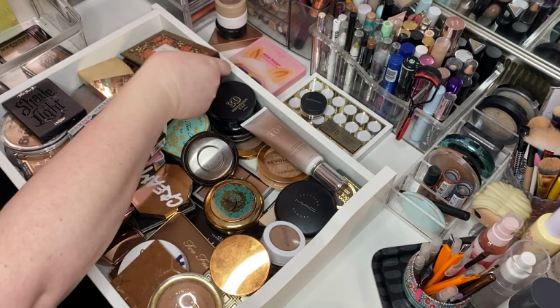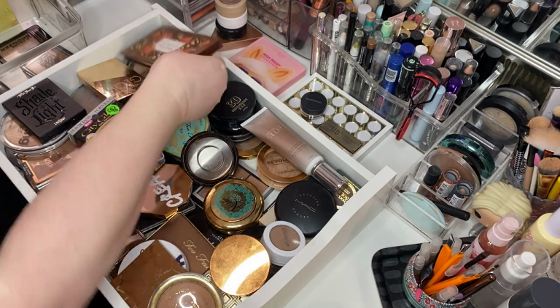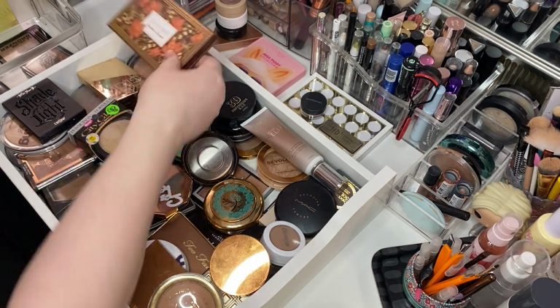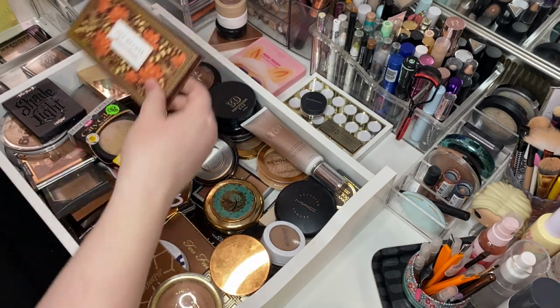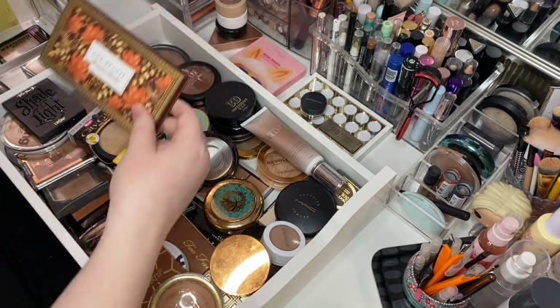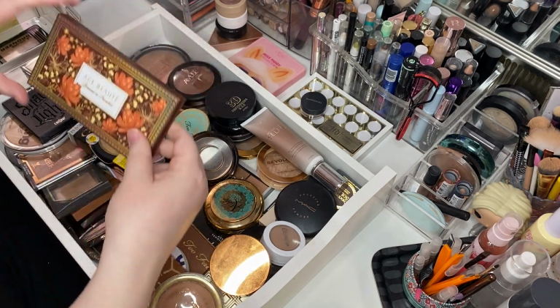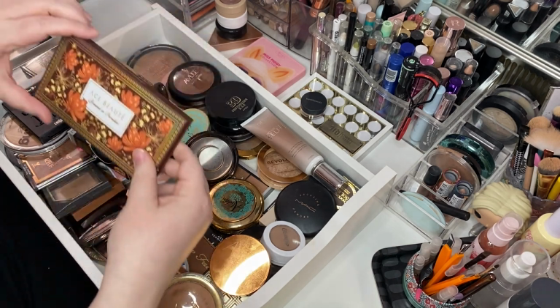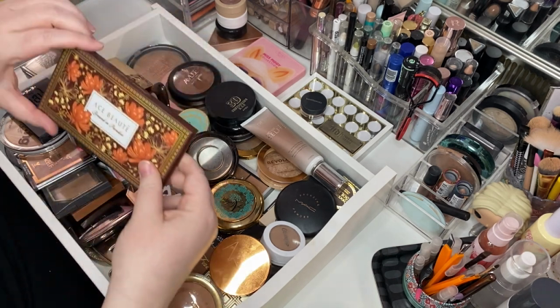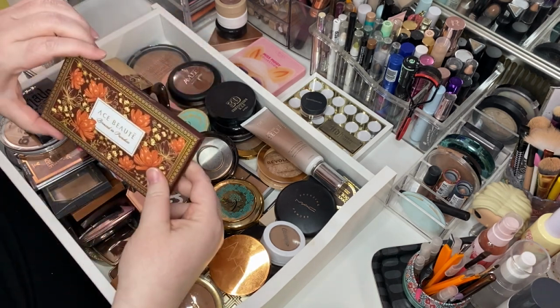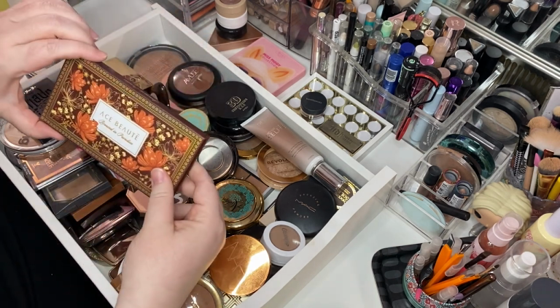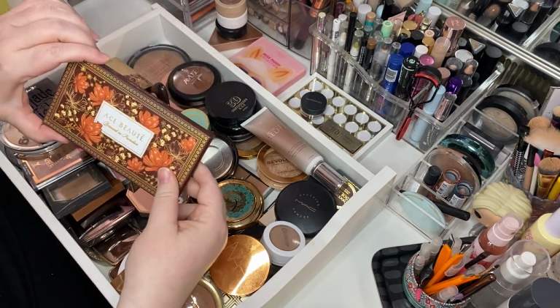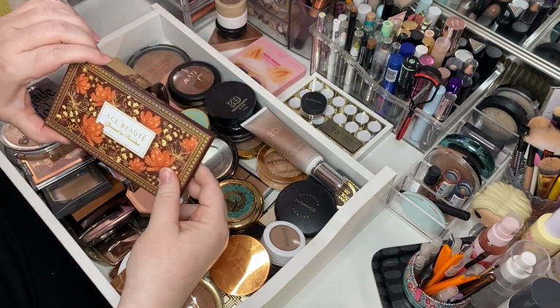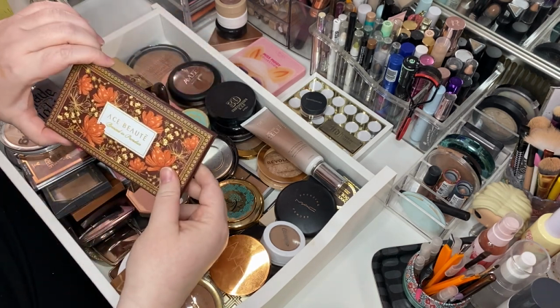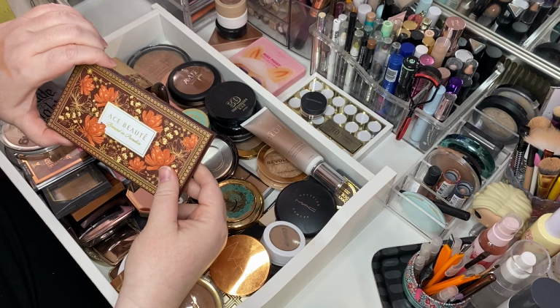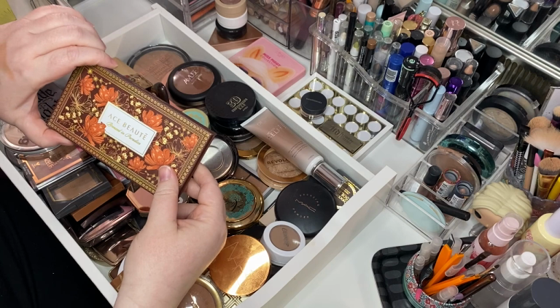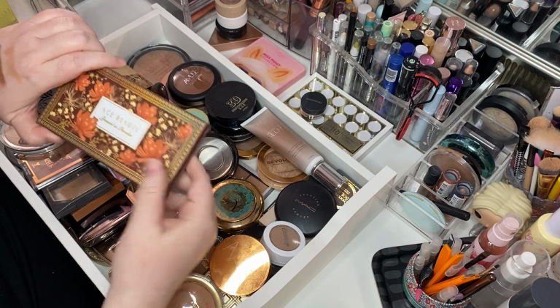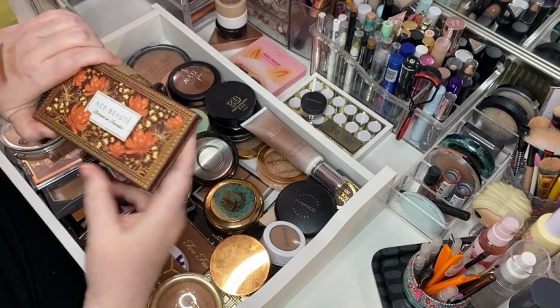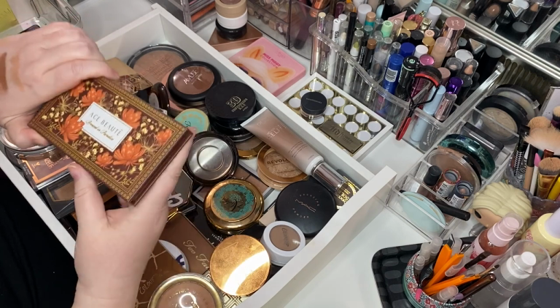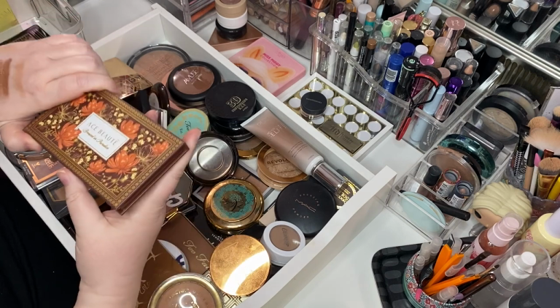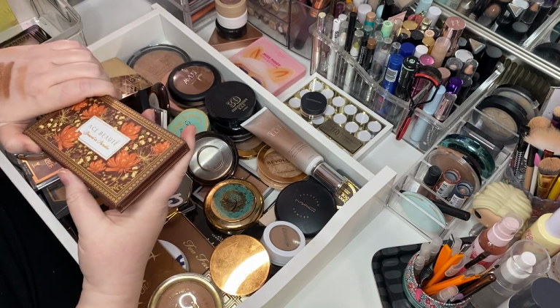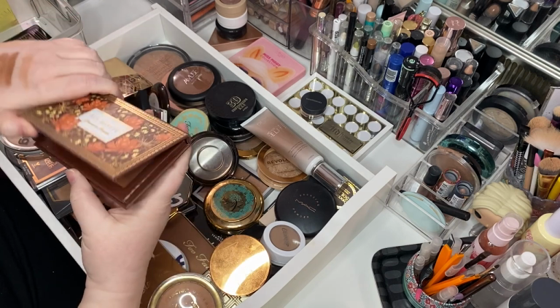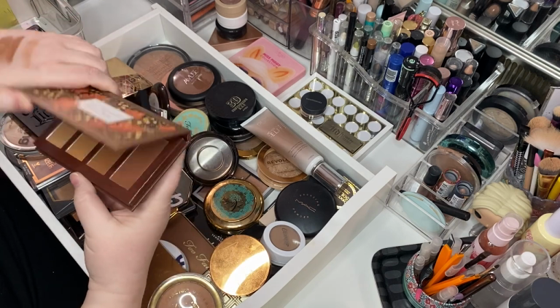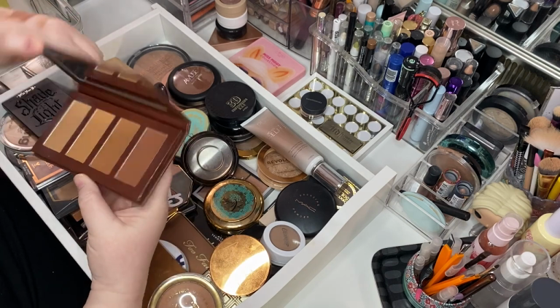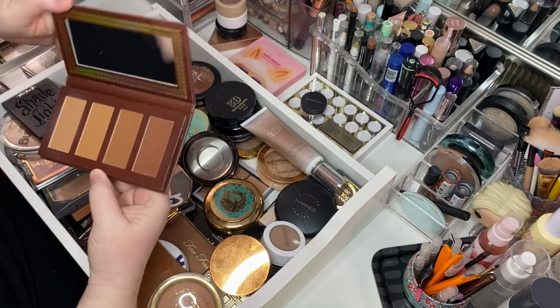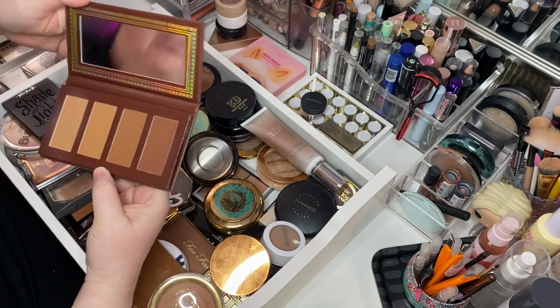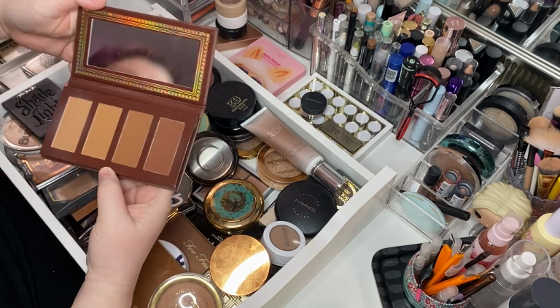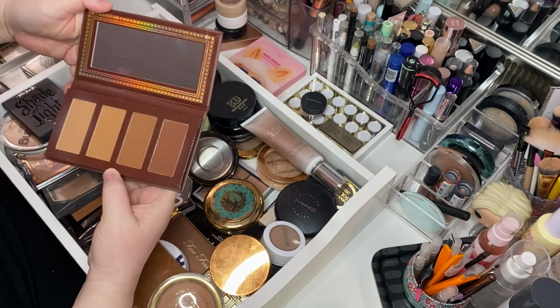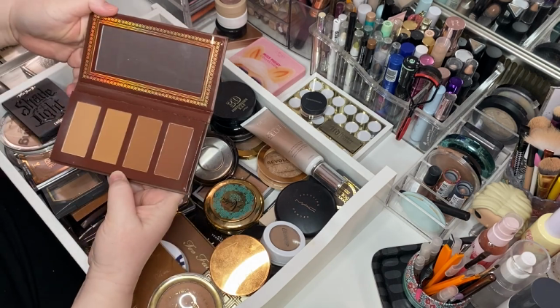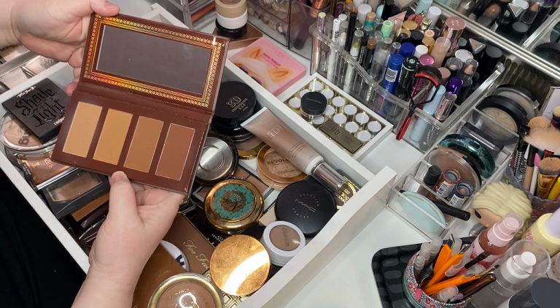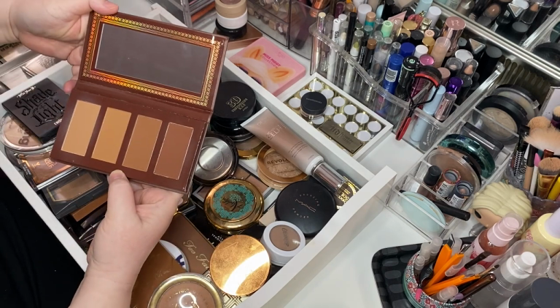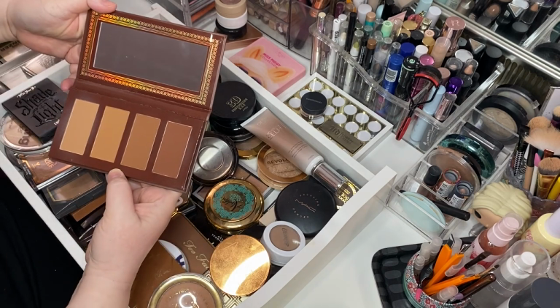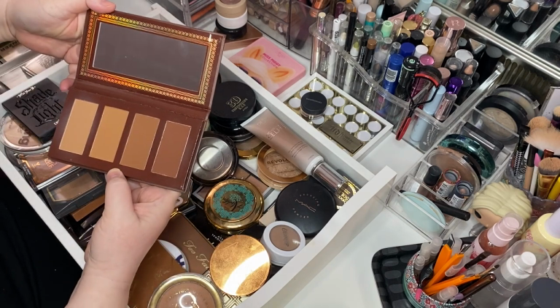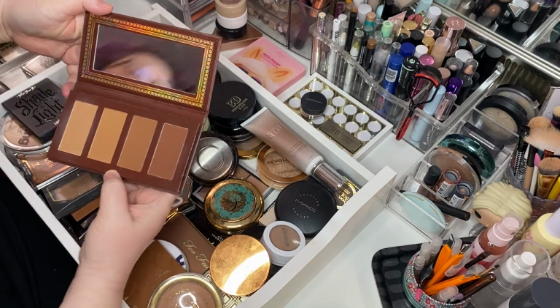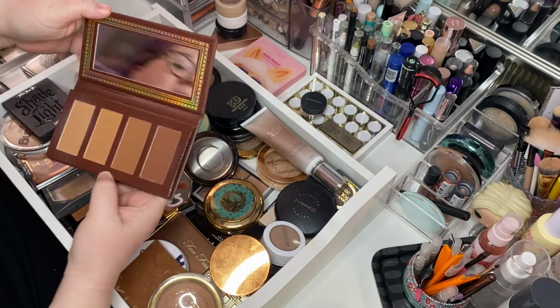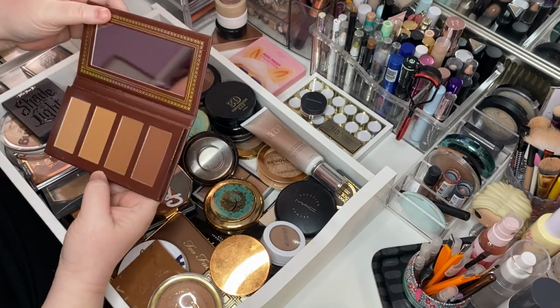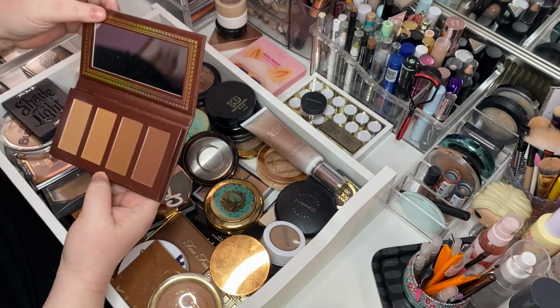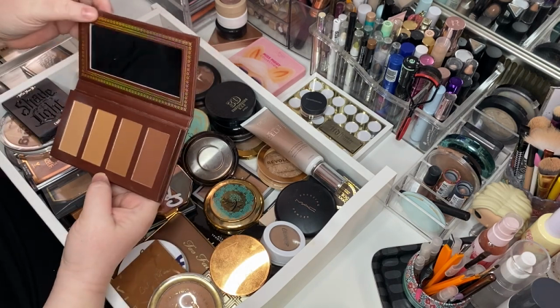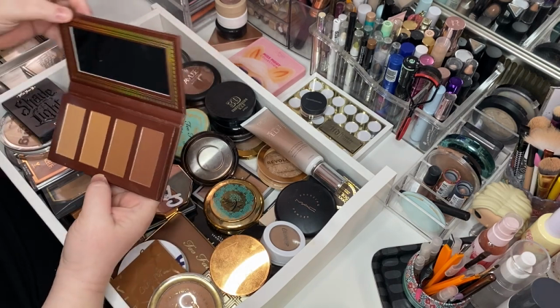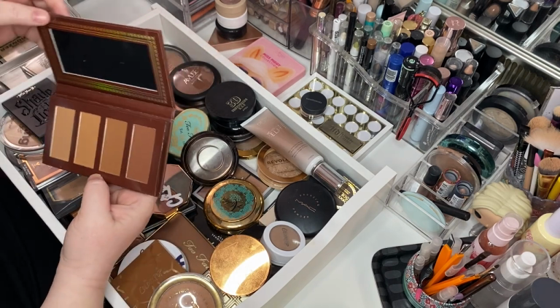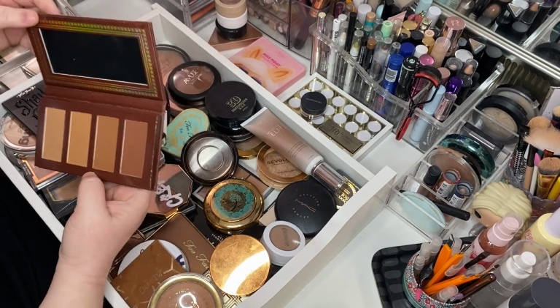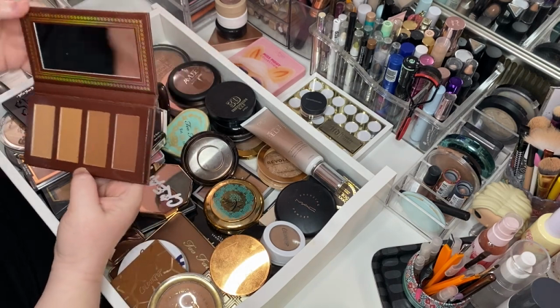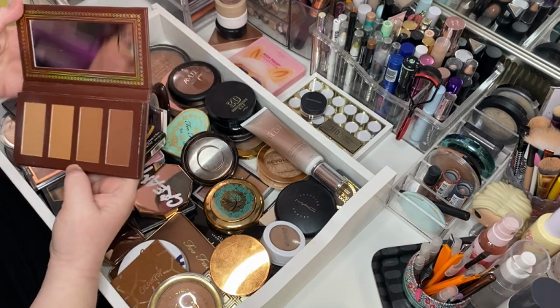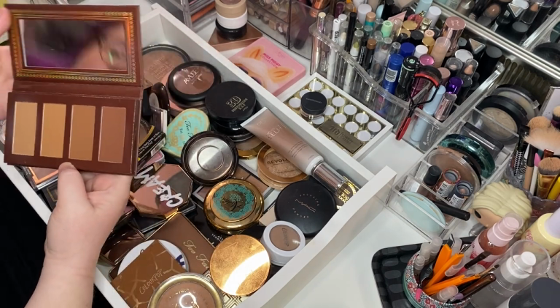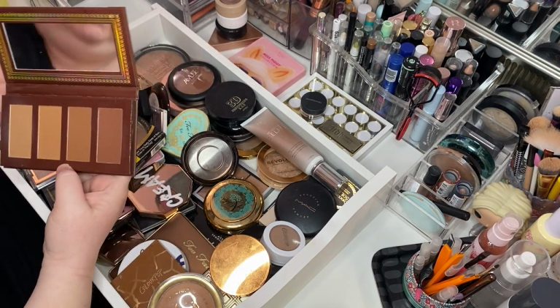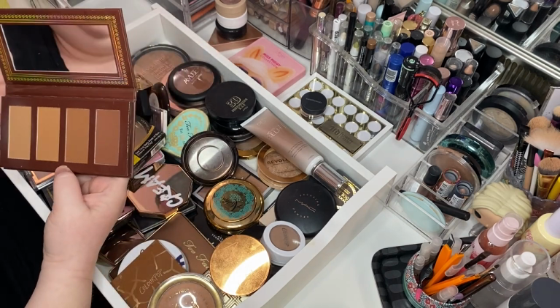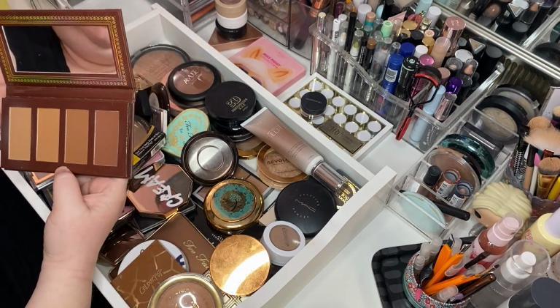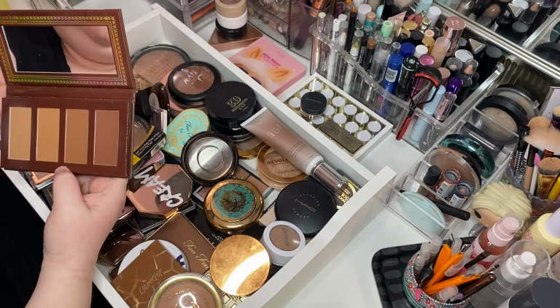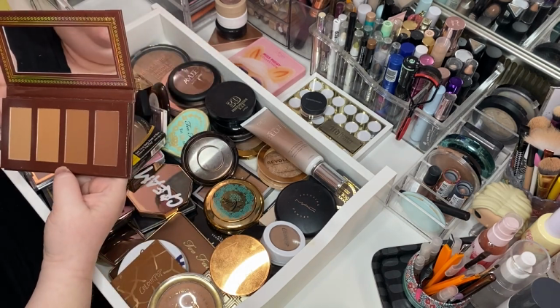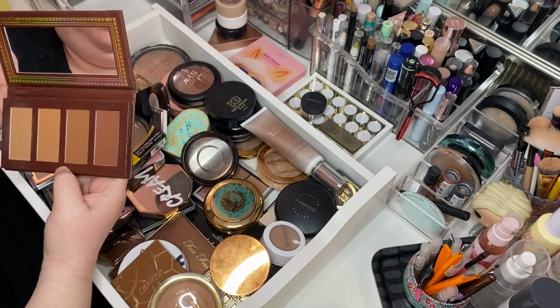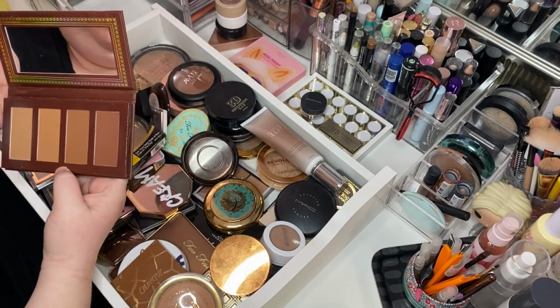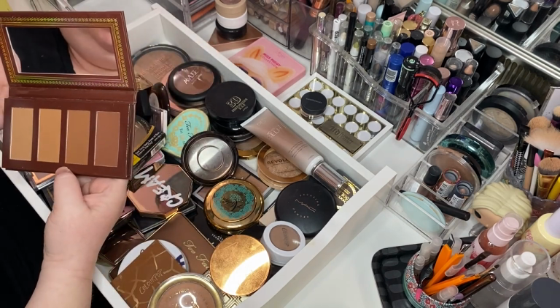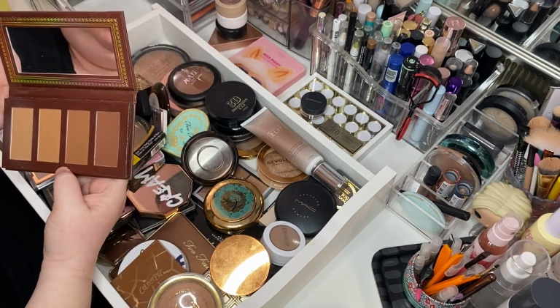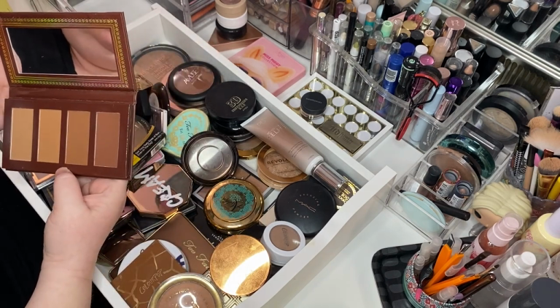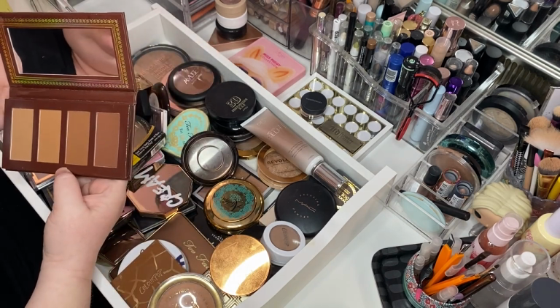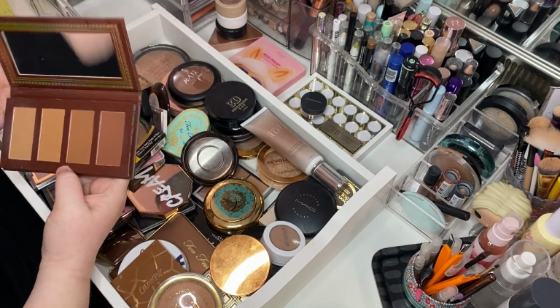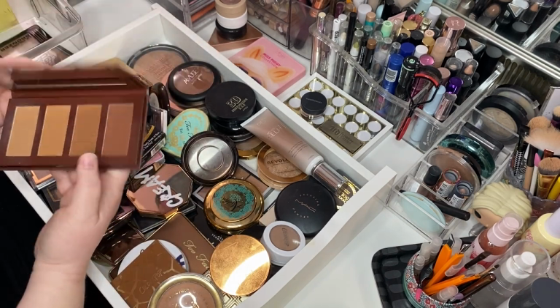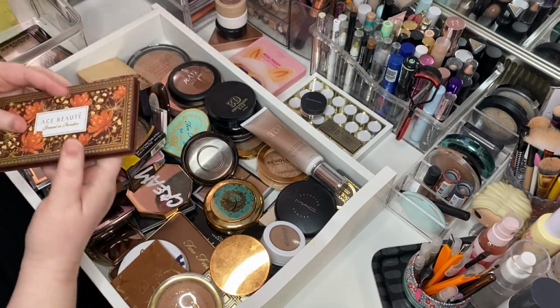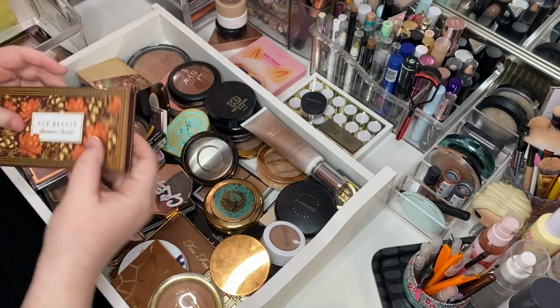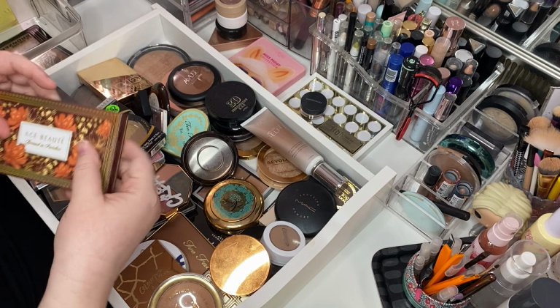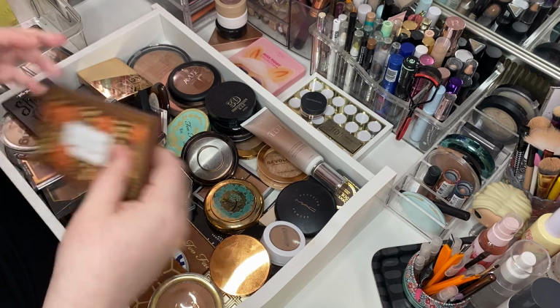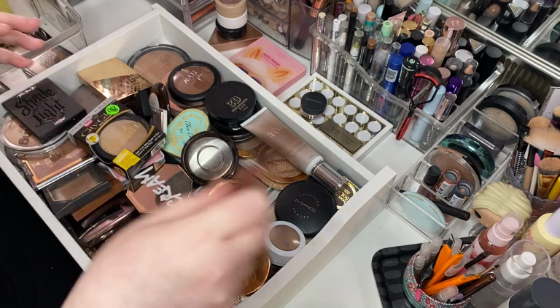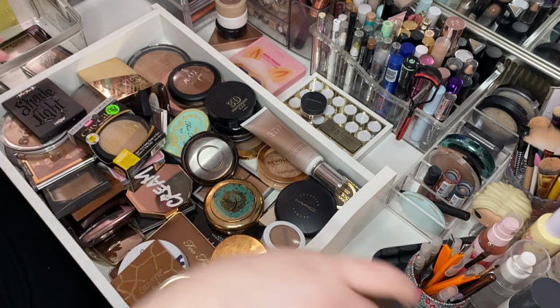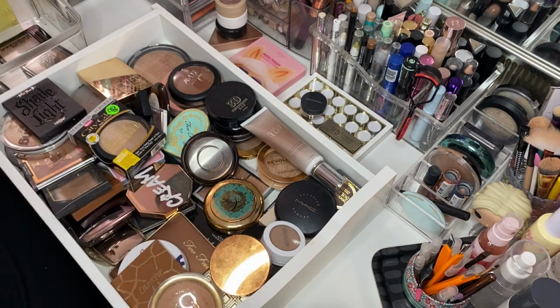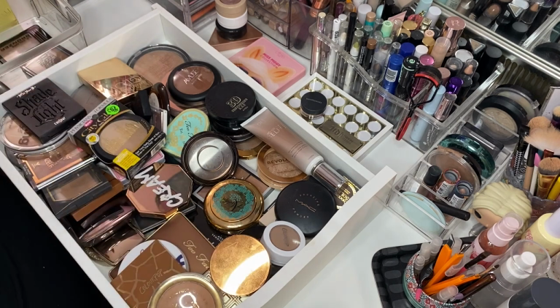Here's an Ace Beauté Bronzed in Paradise palette. I don't know that I love this one. Let's put this in the maybe pile.